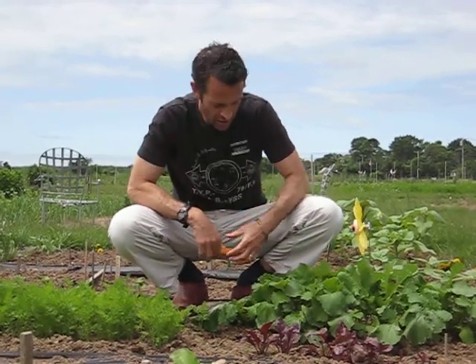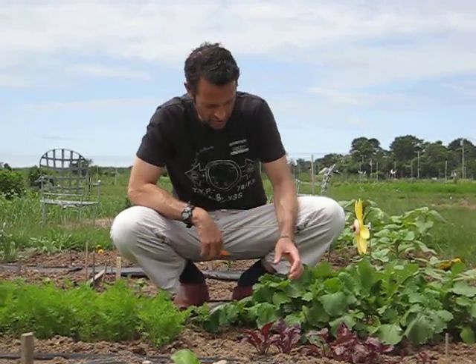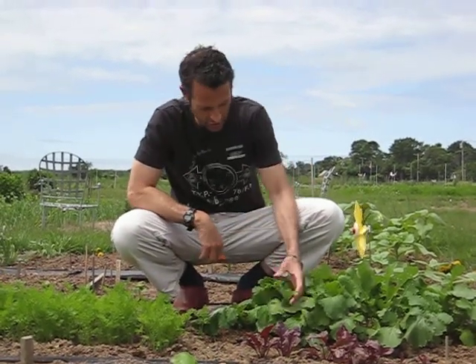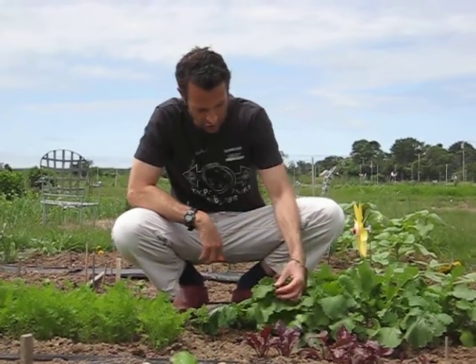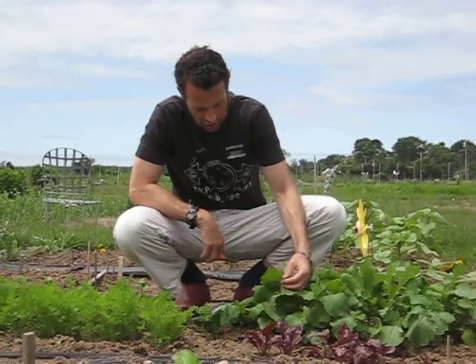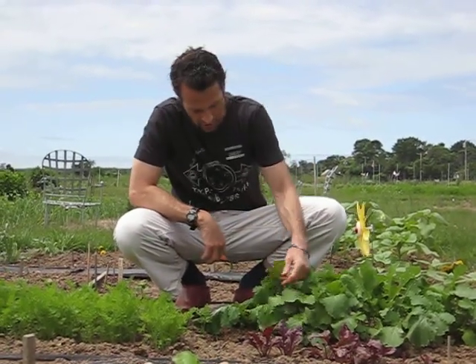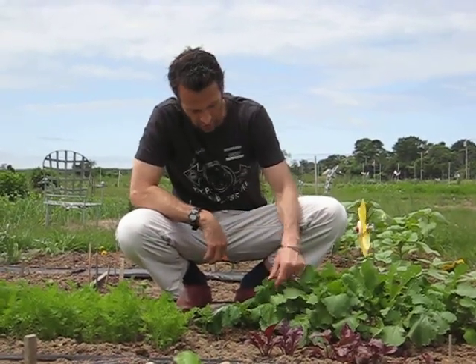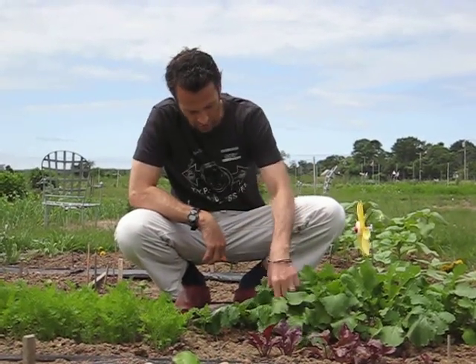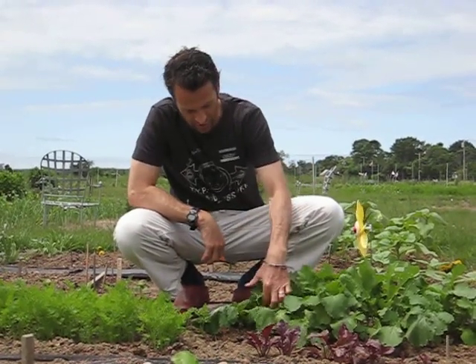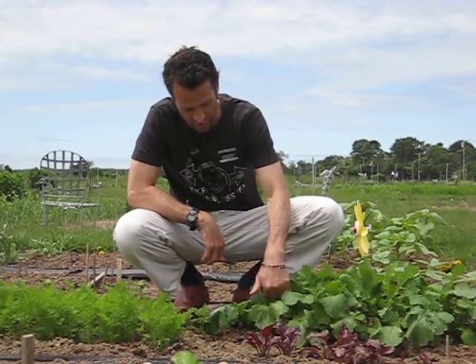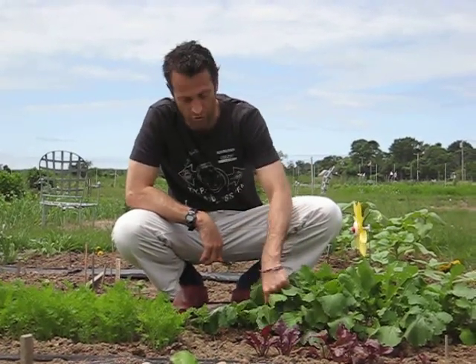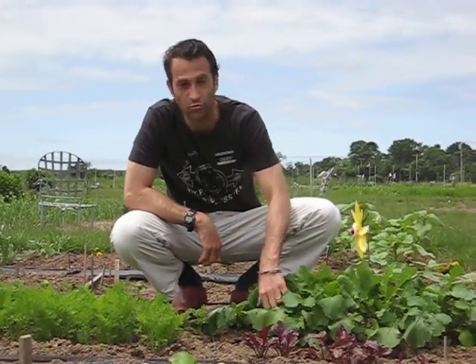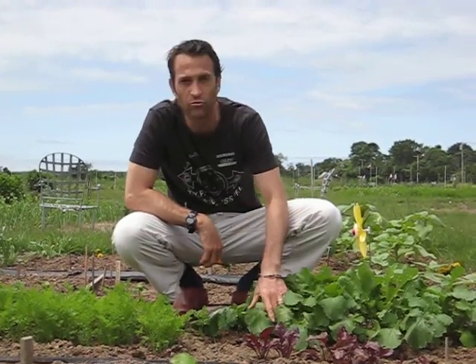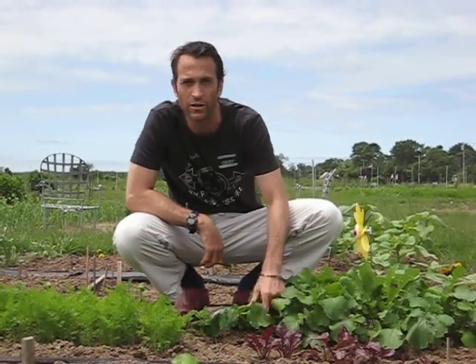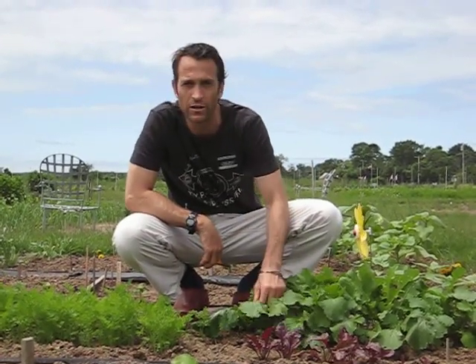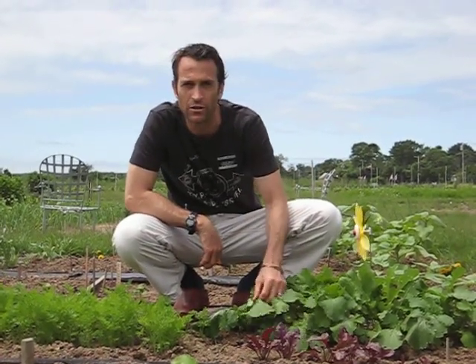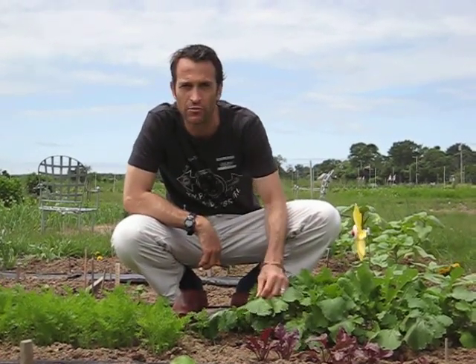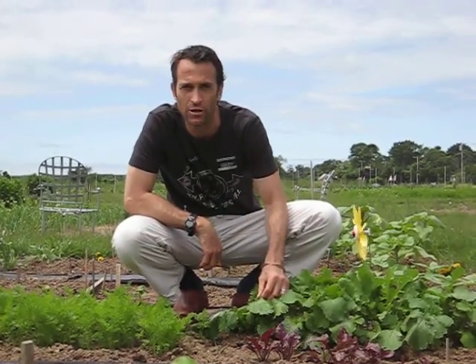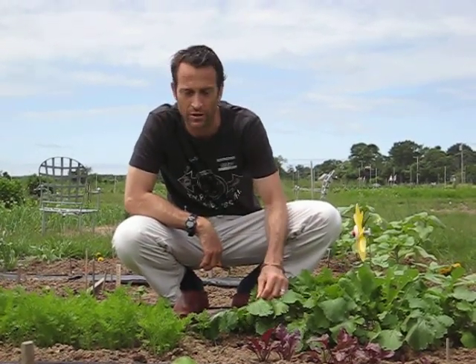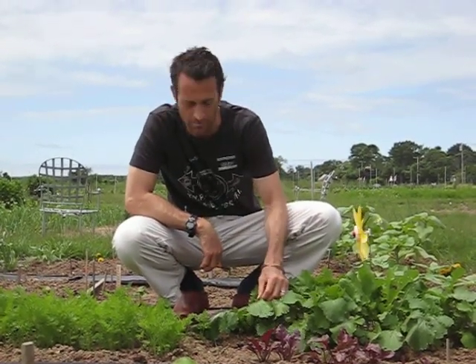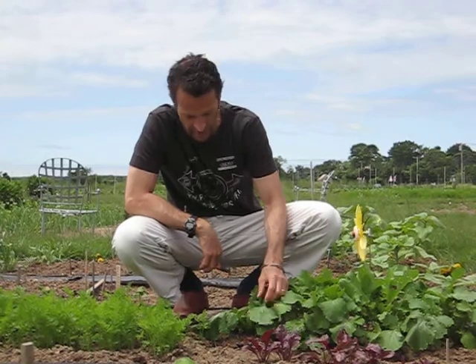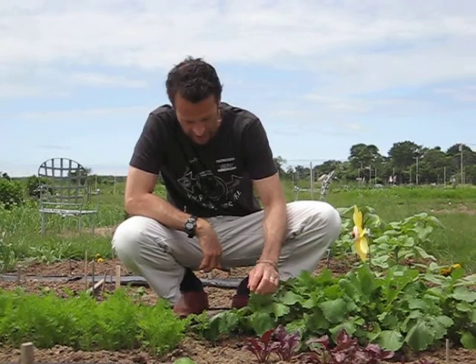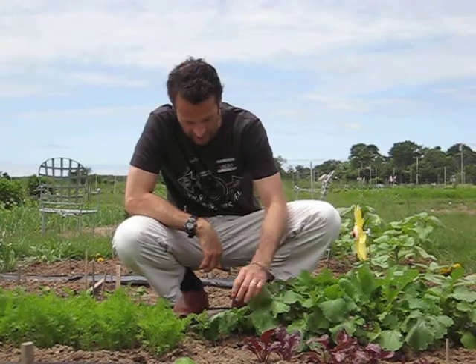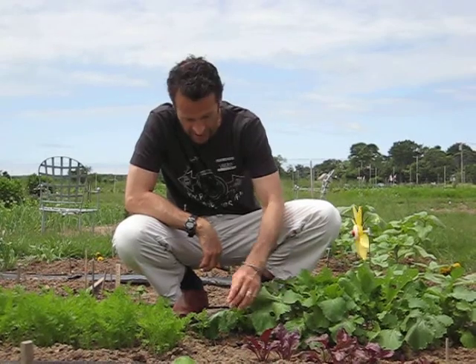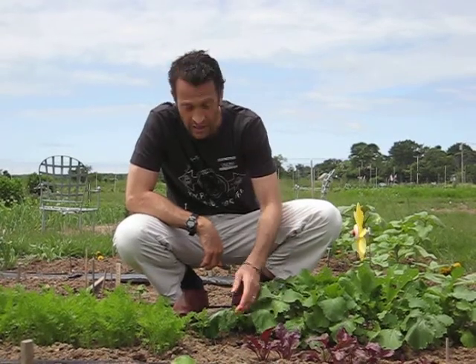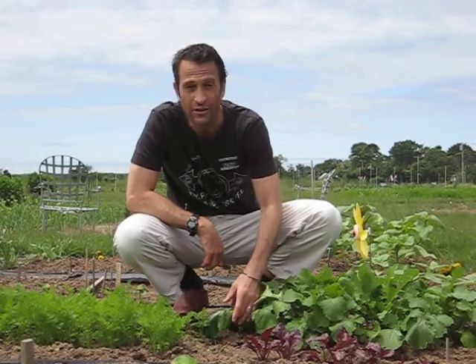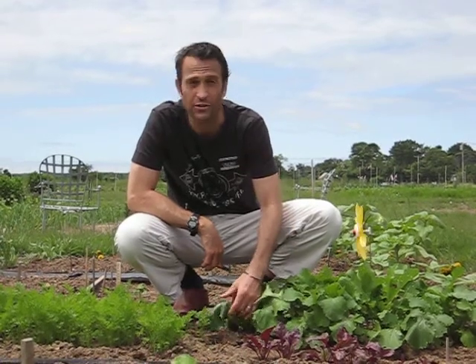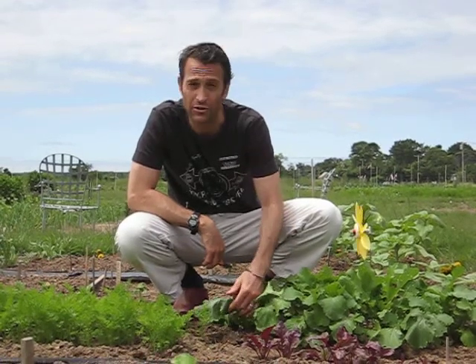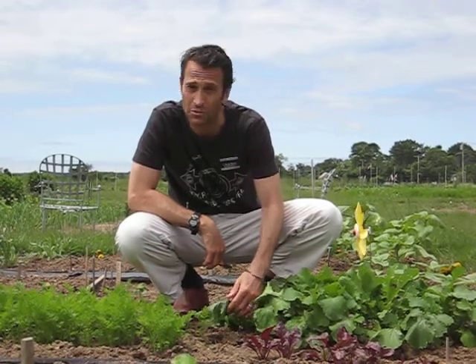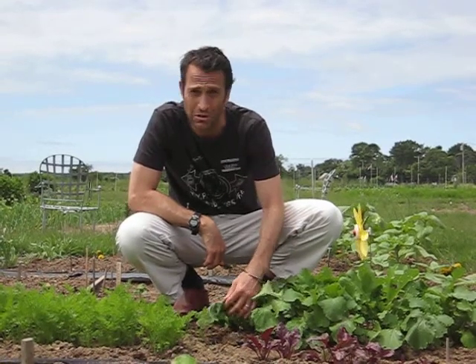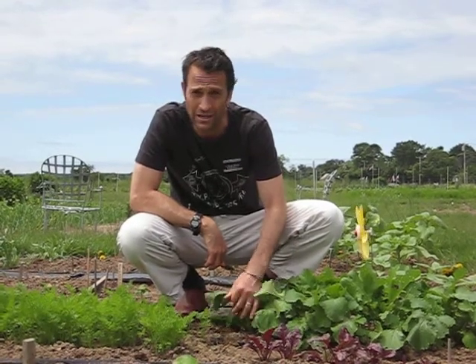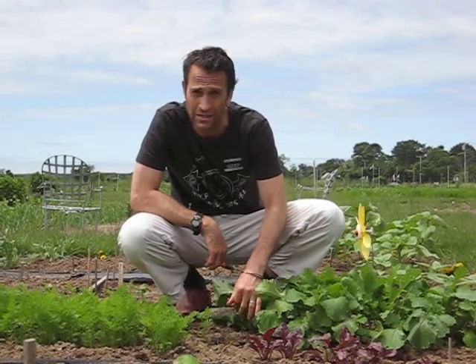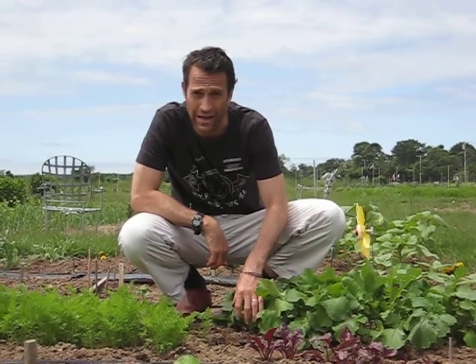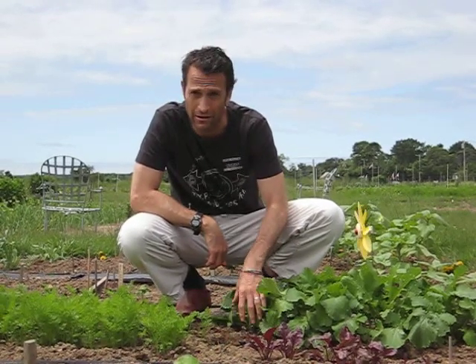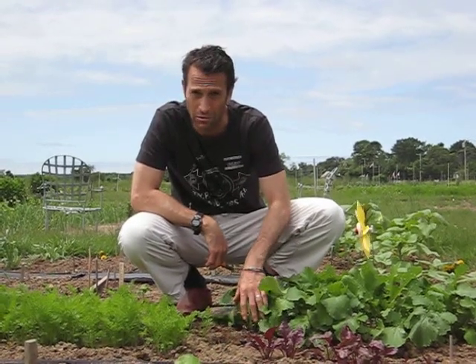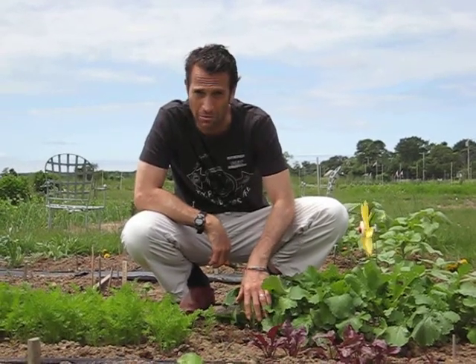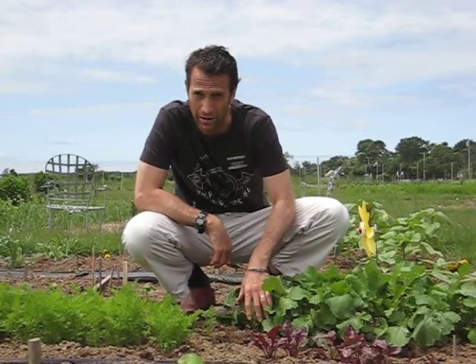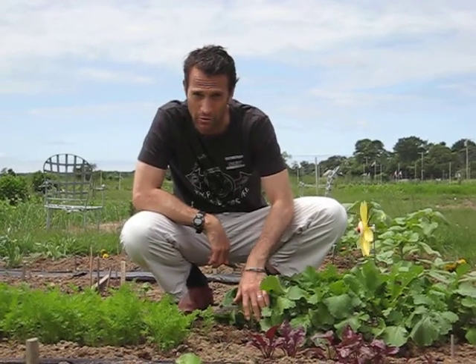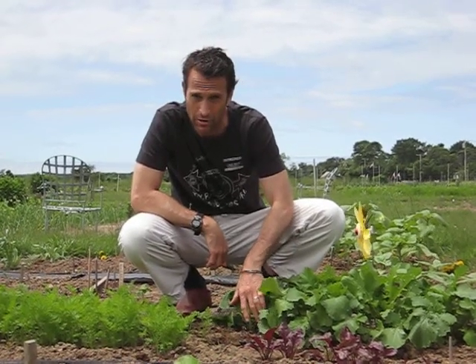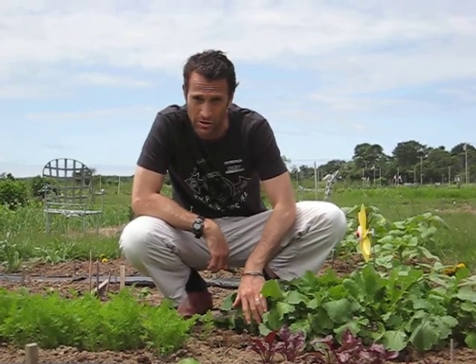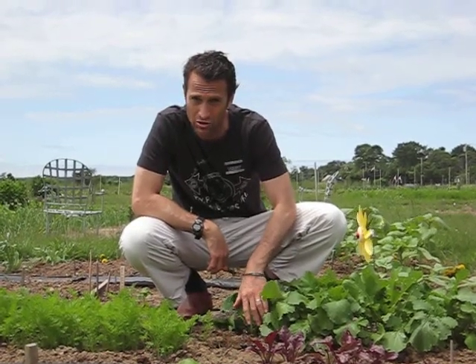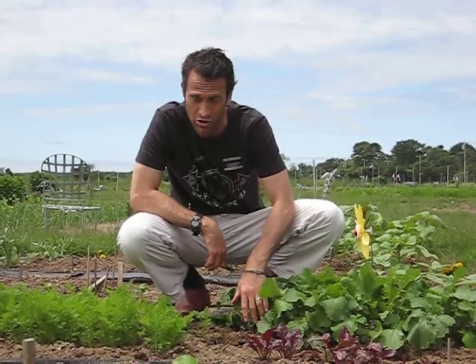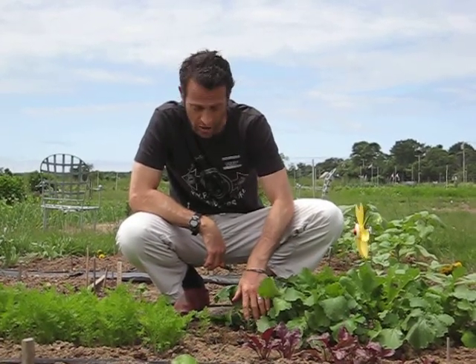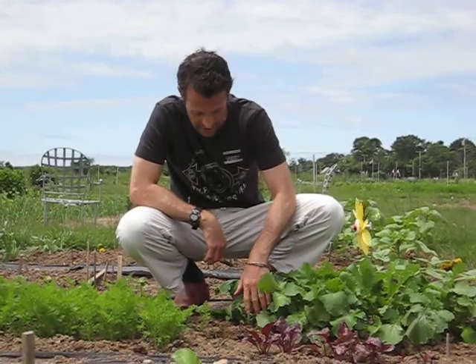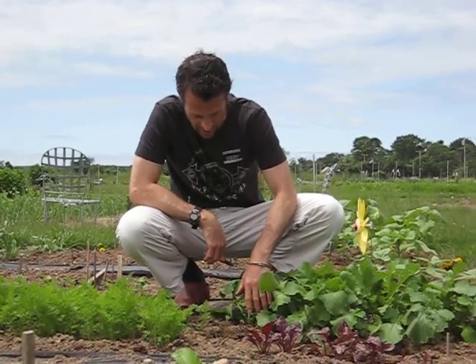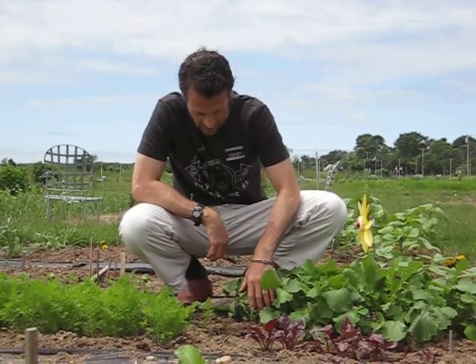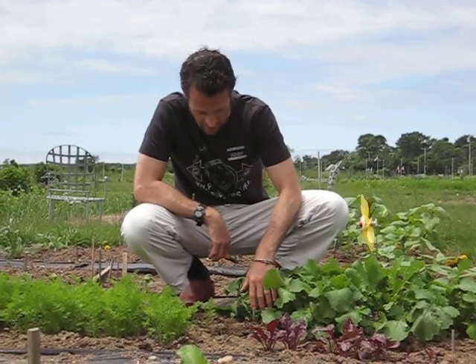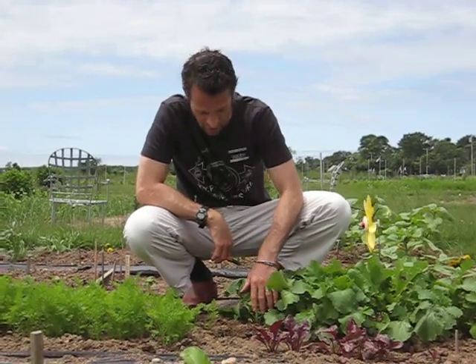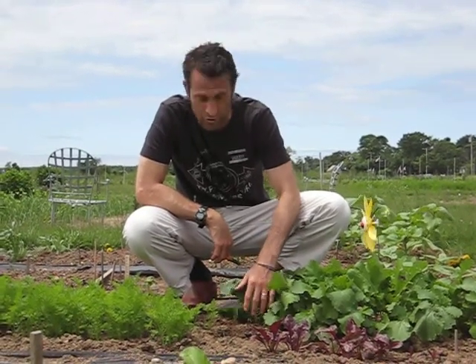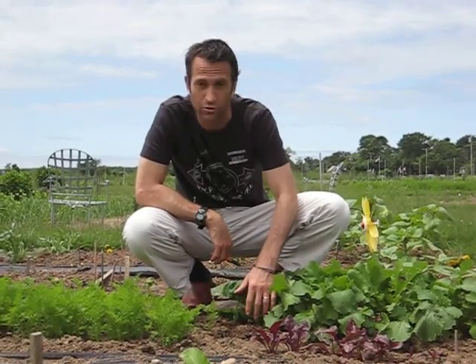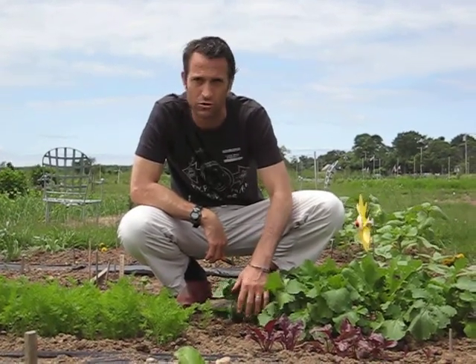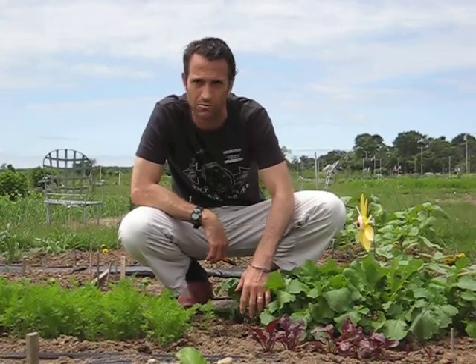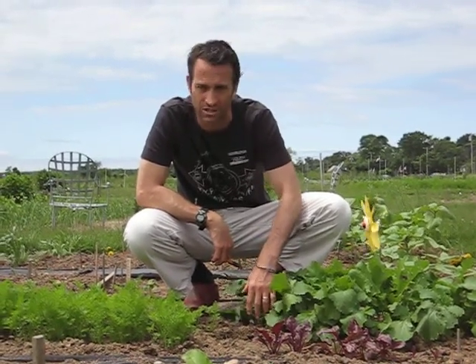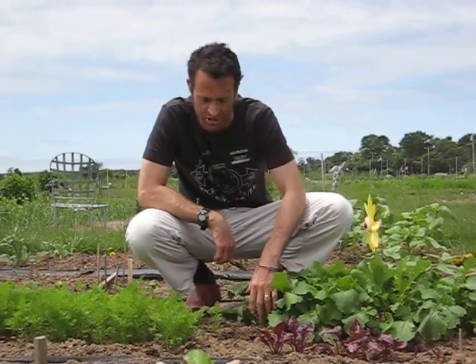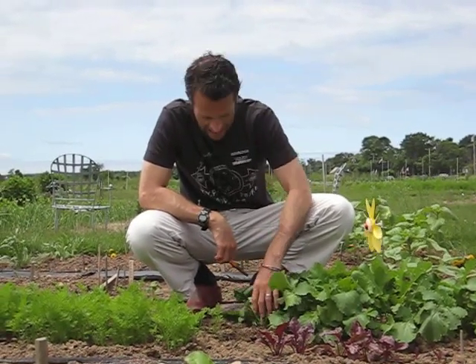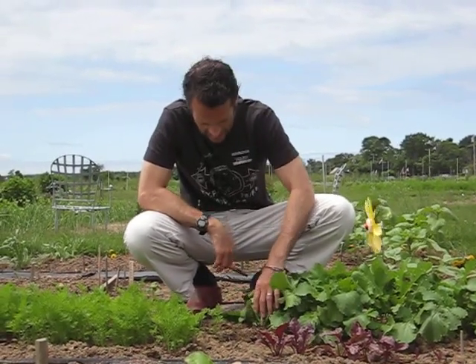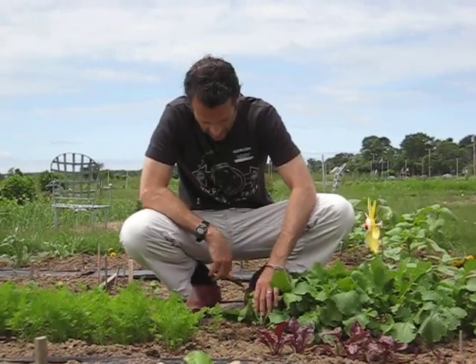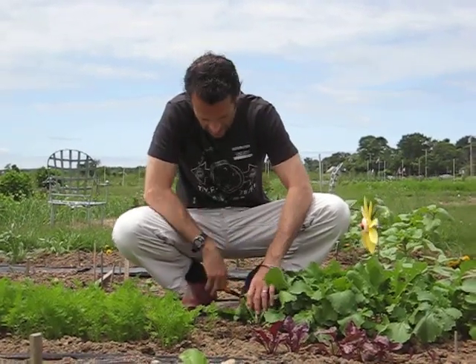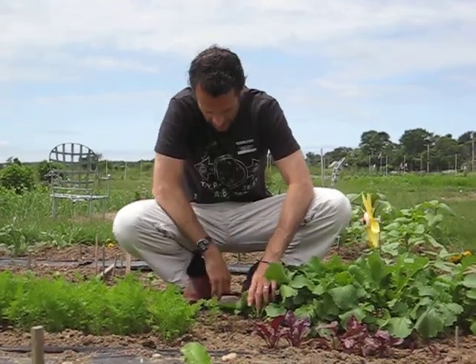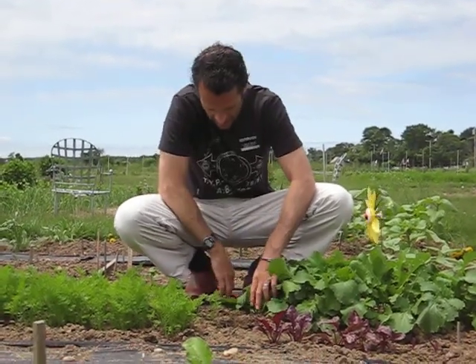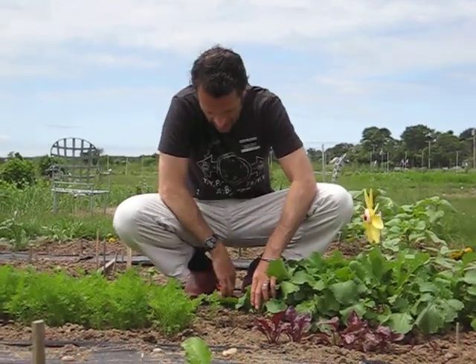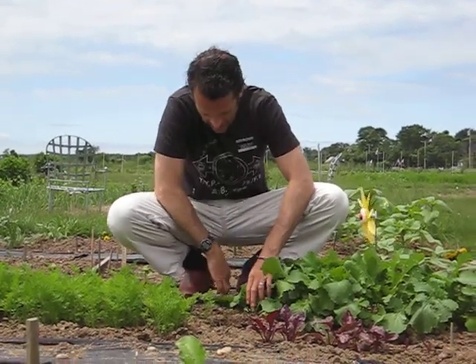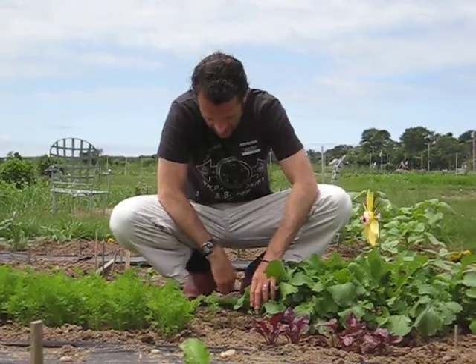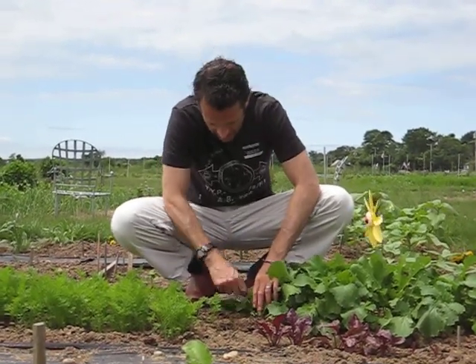The turnip greens are really, really big. These are completely edible, by the way. We can sauté those or use them in a salad.